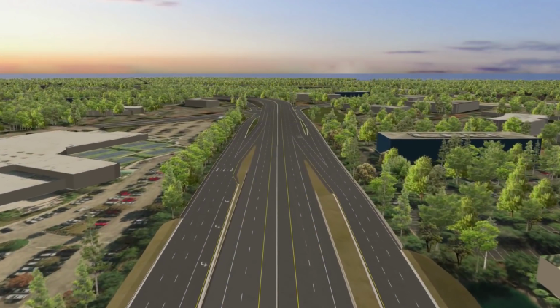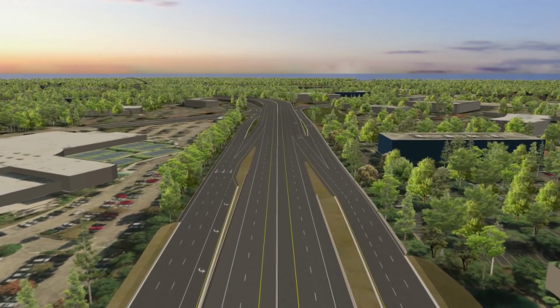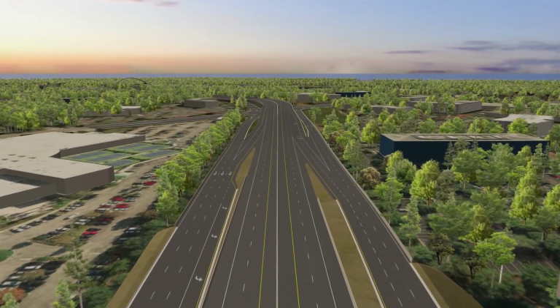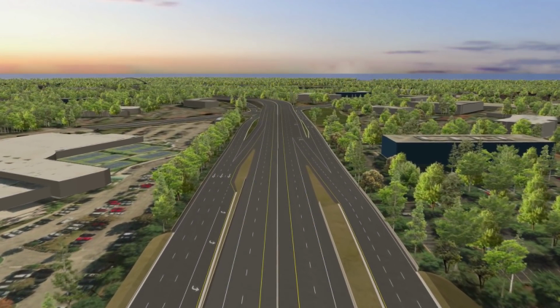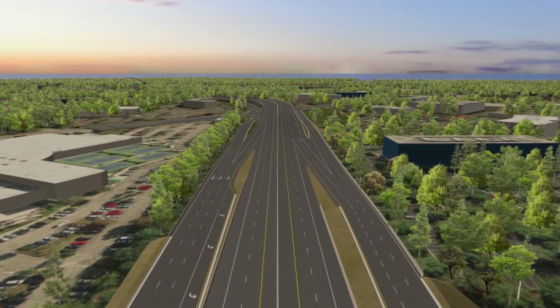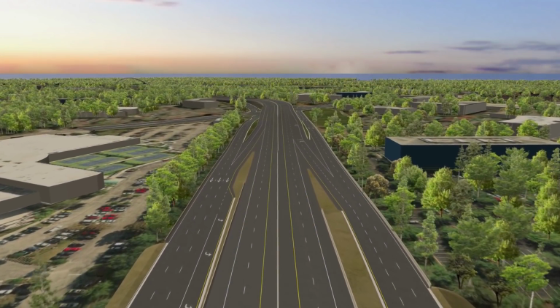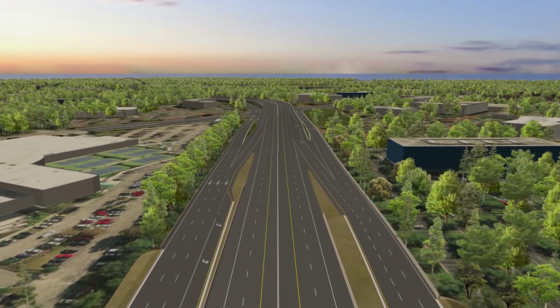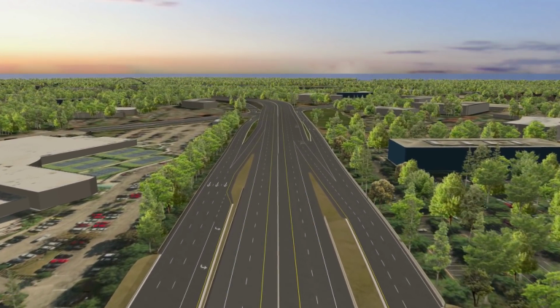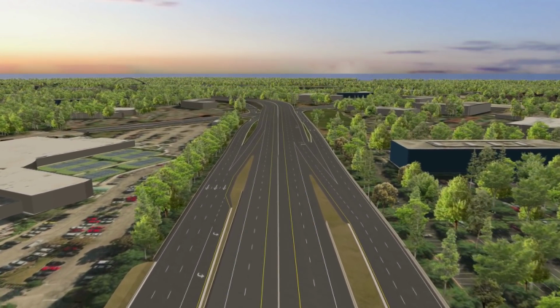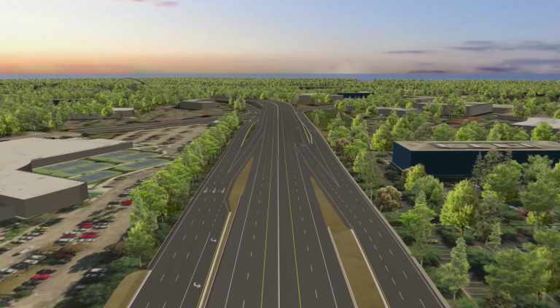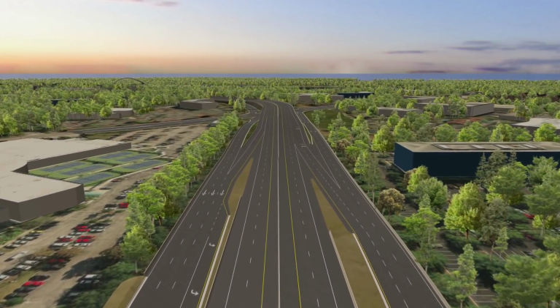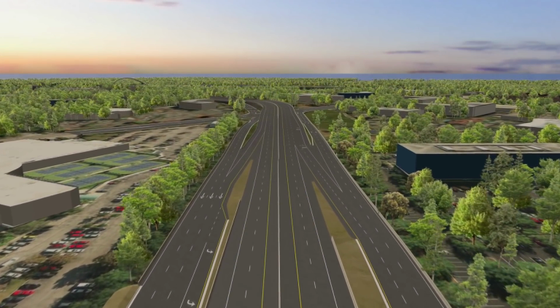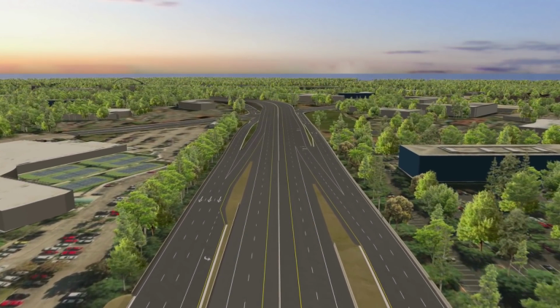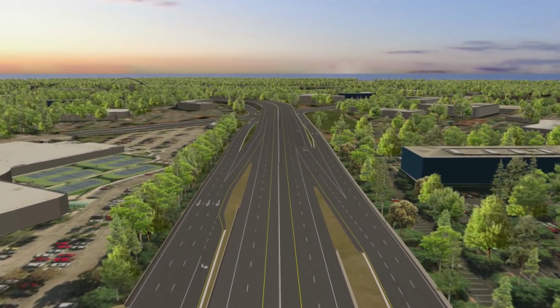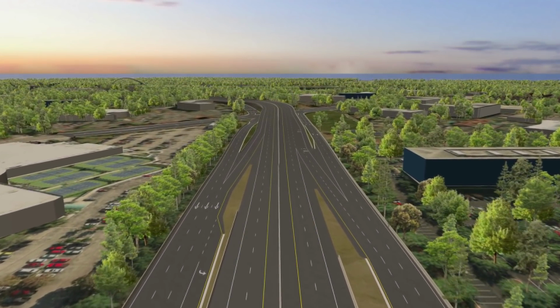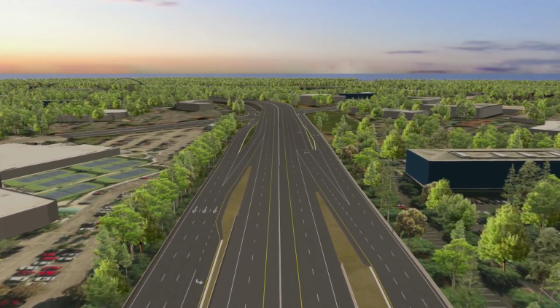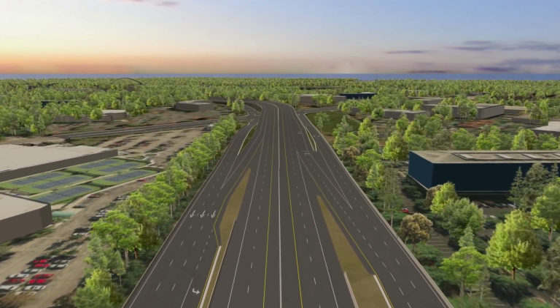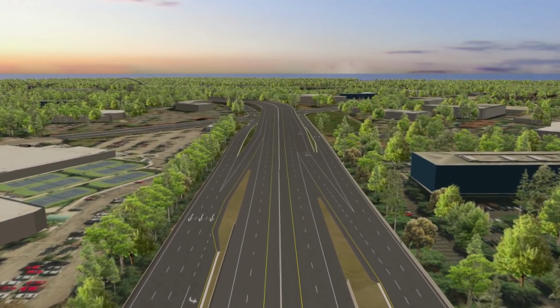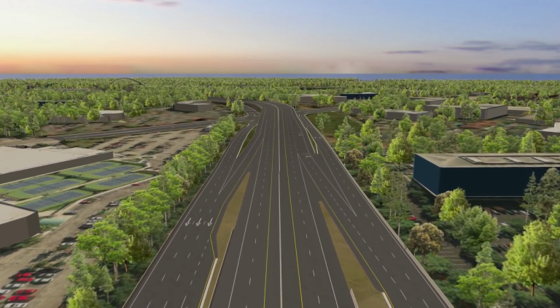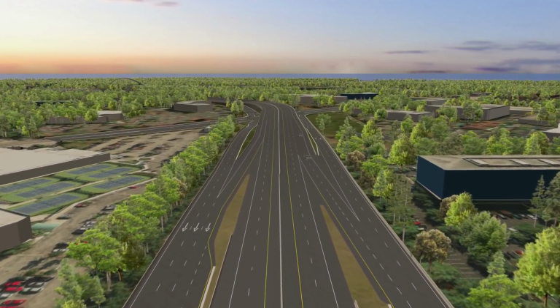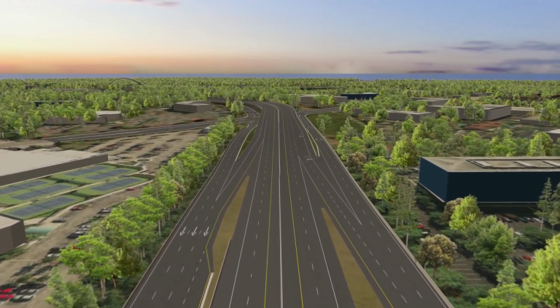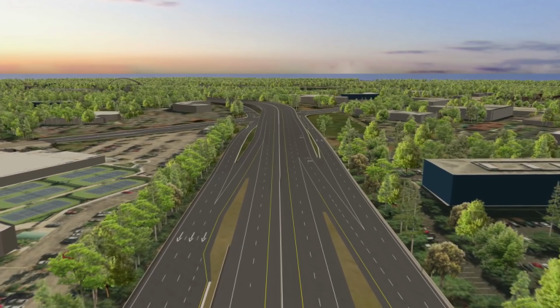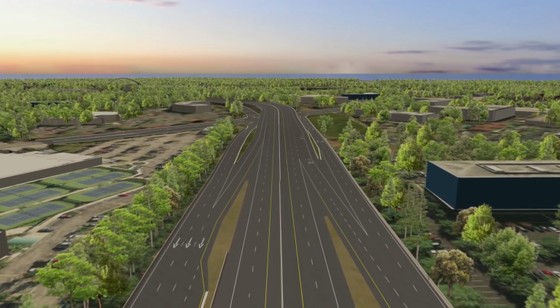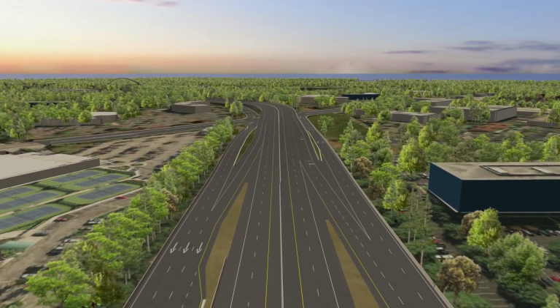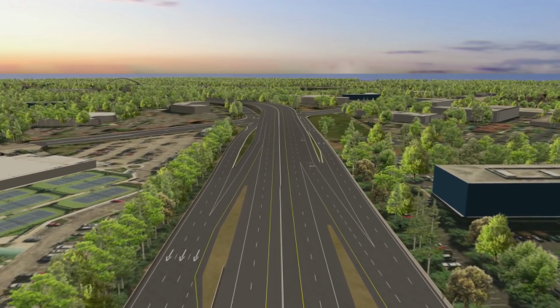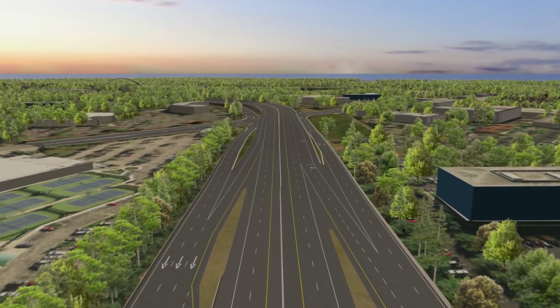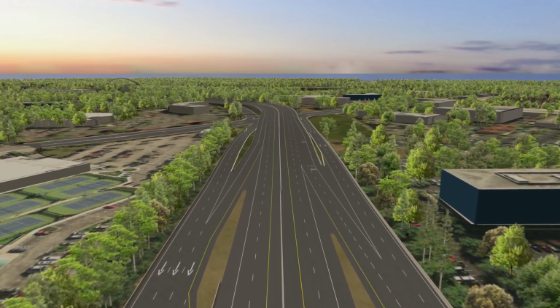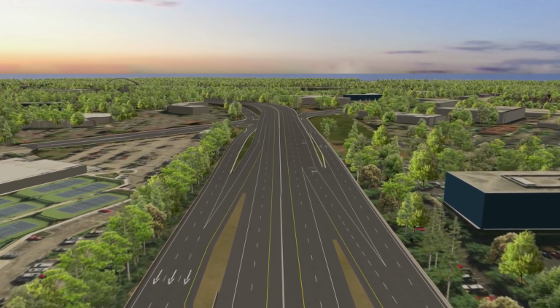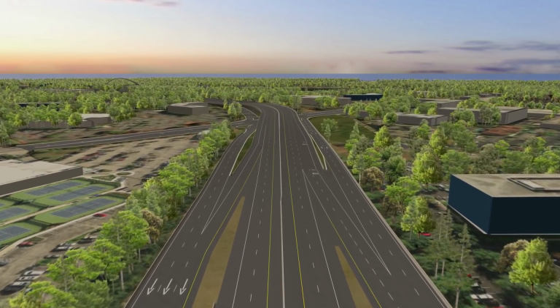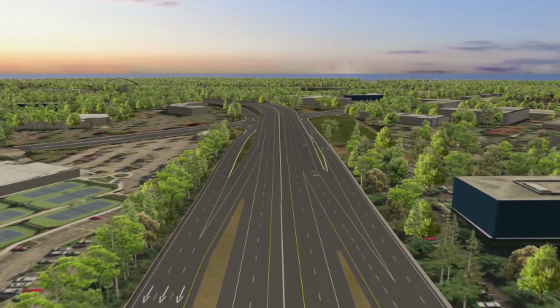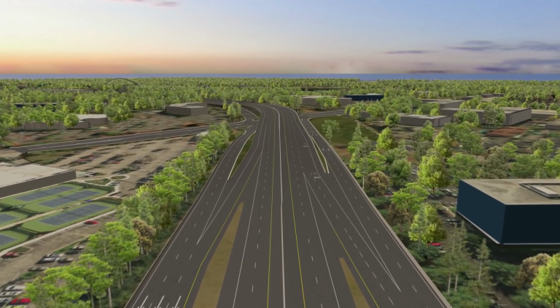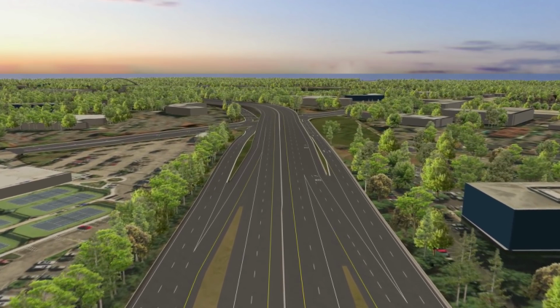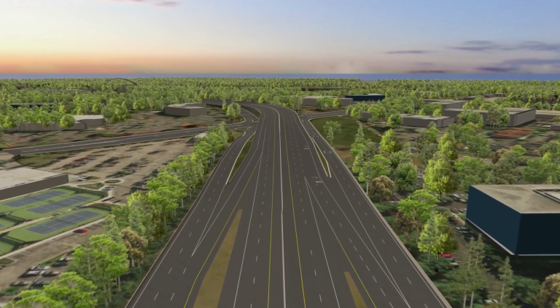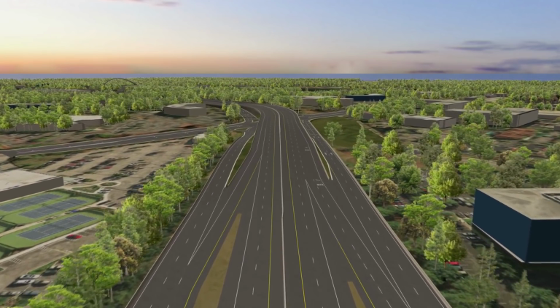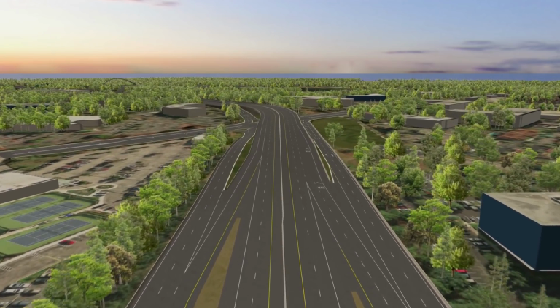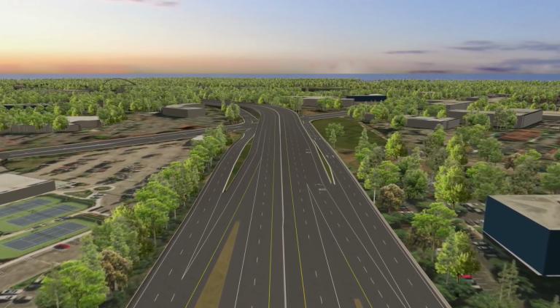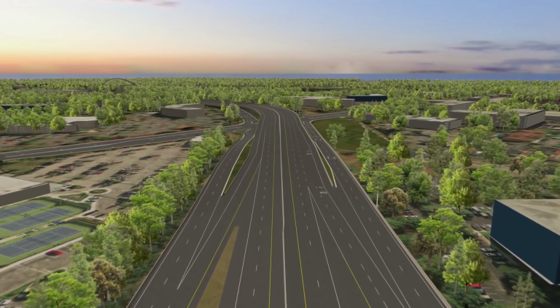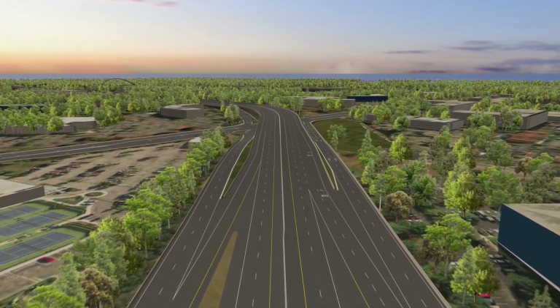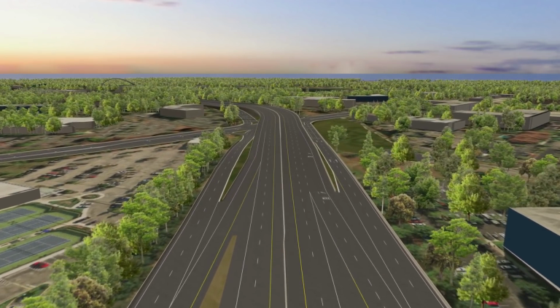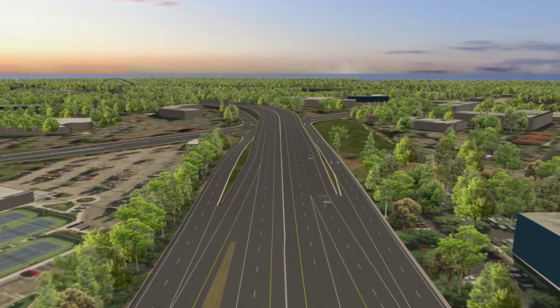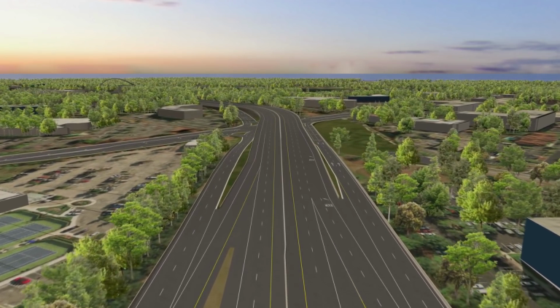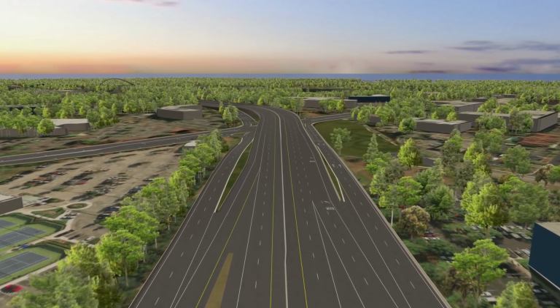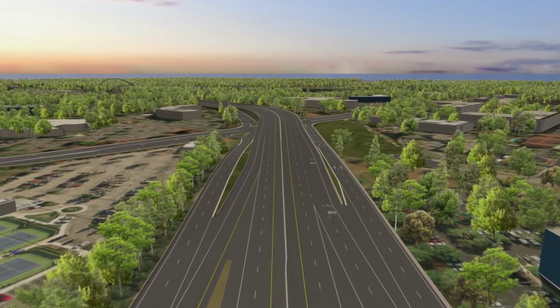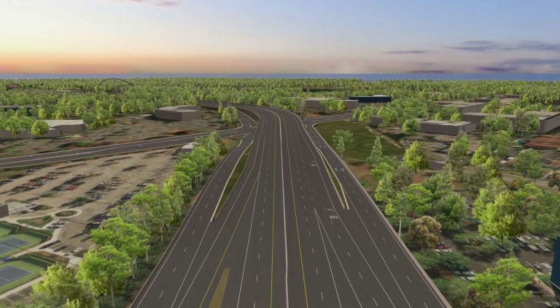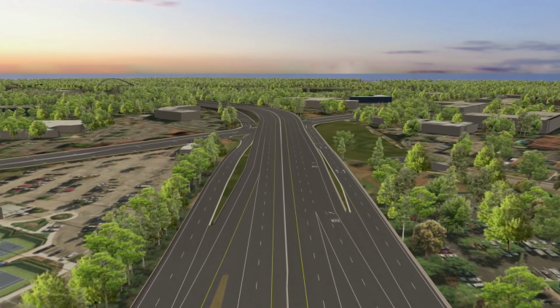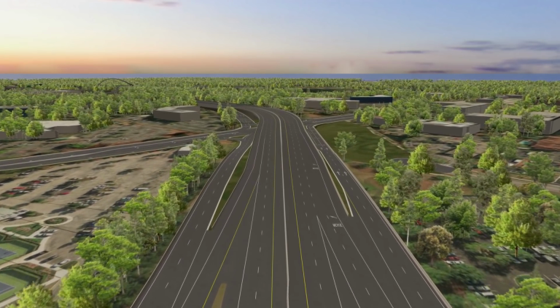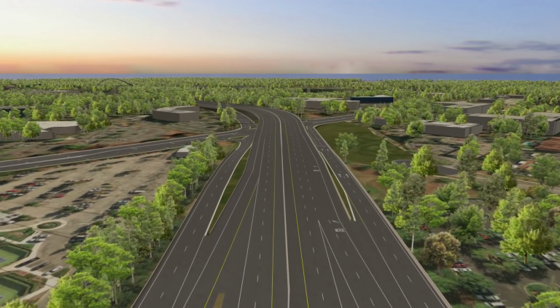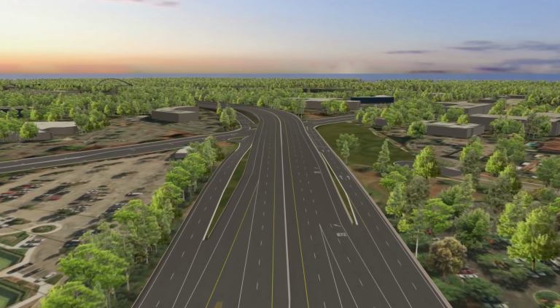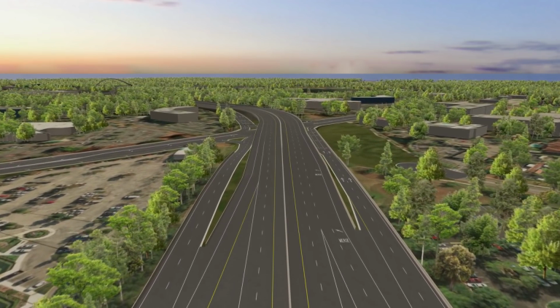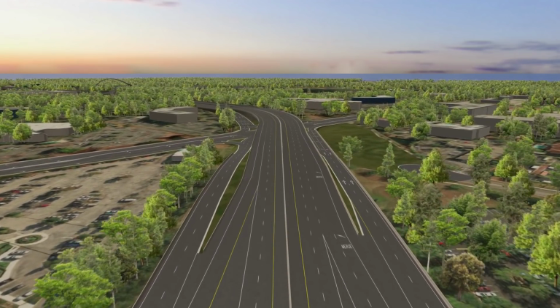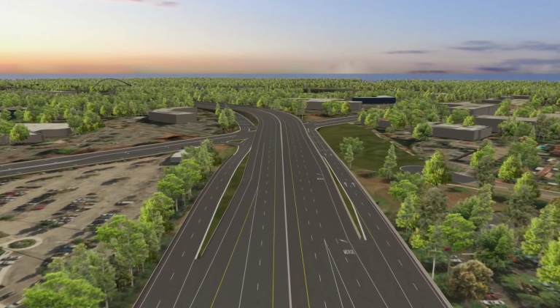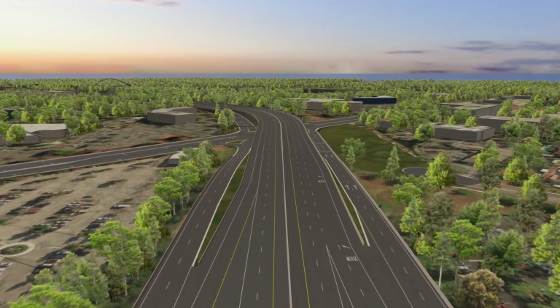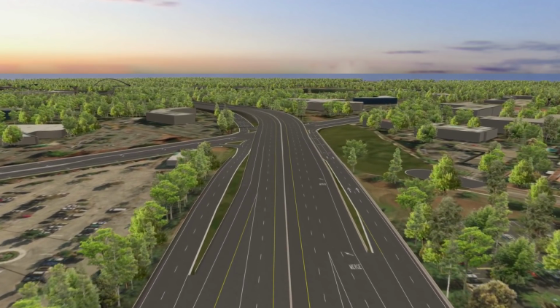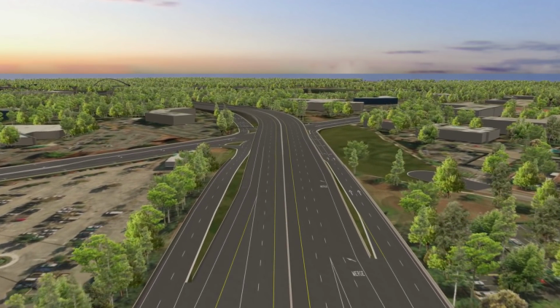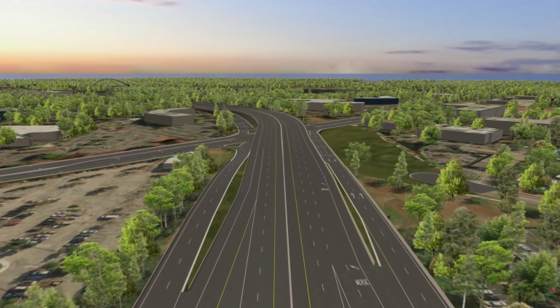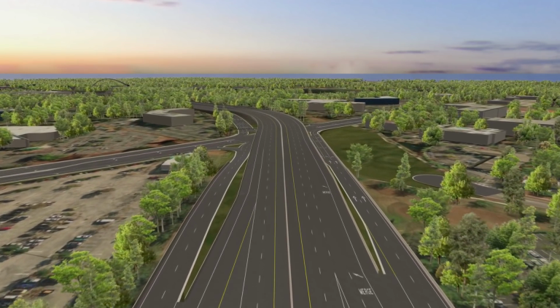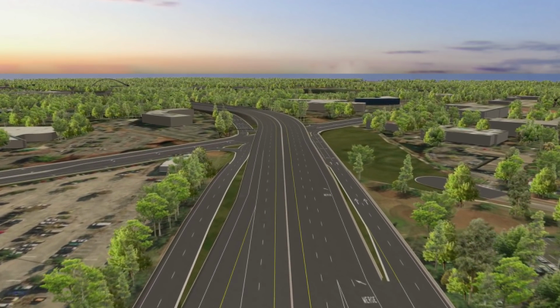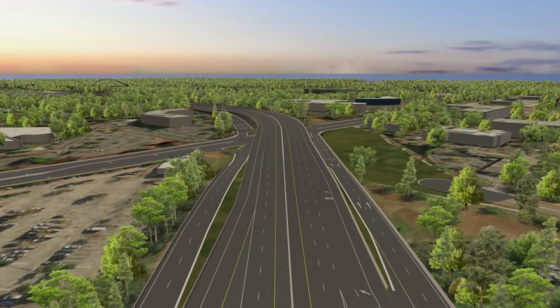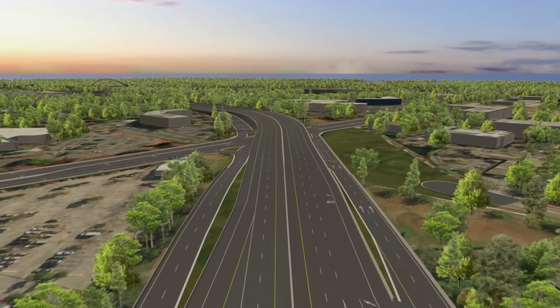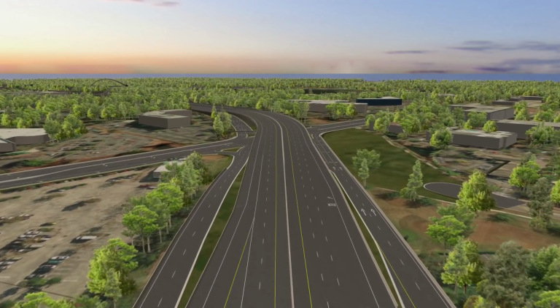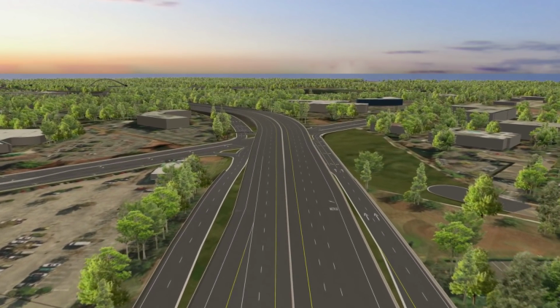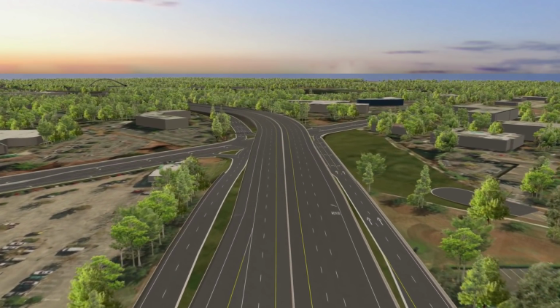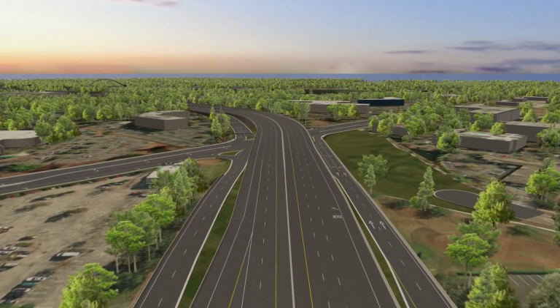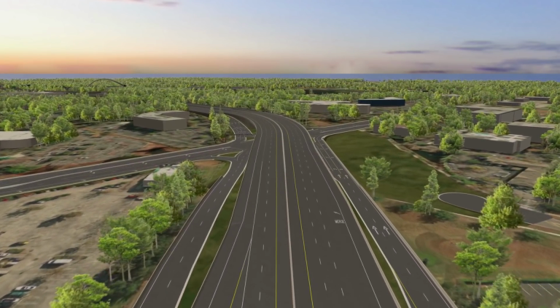The new elevated lanes eliminate the need for traffic signals on Maitland Boulevard, reducing congestion between State Road 434 and I-4.